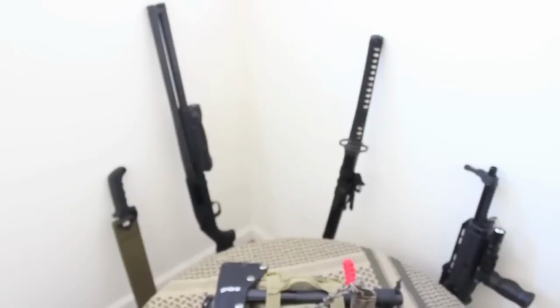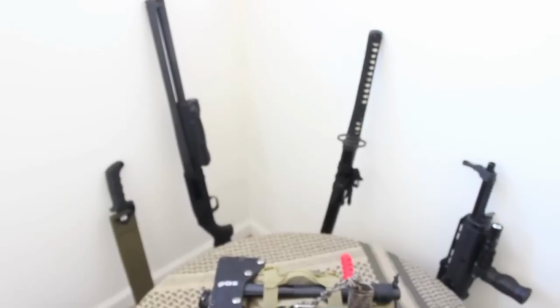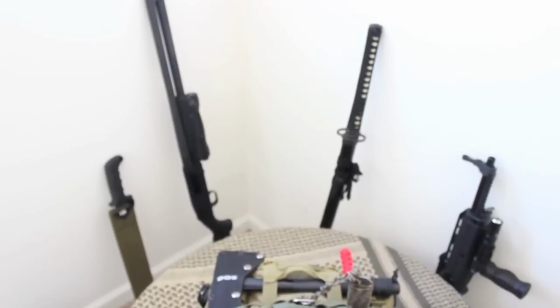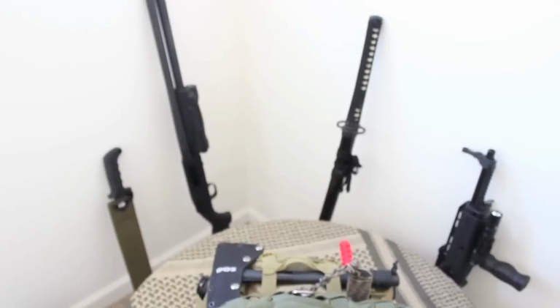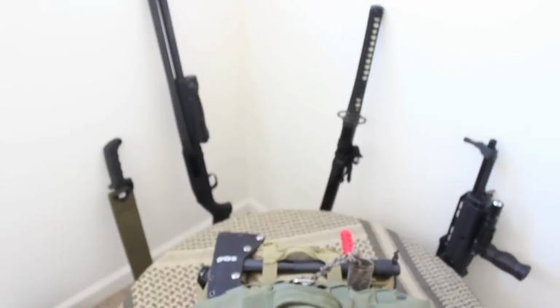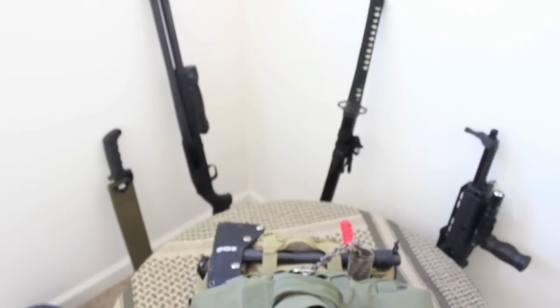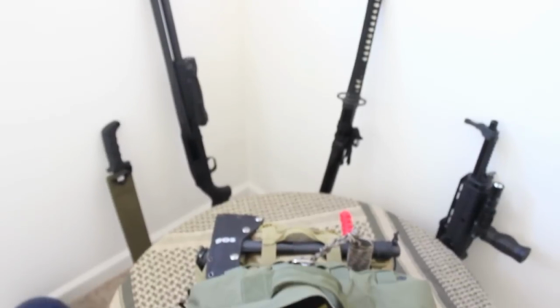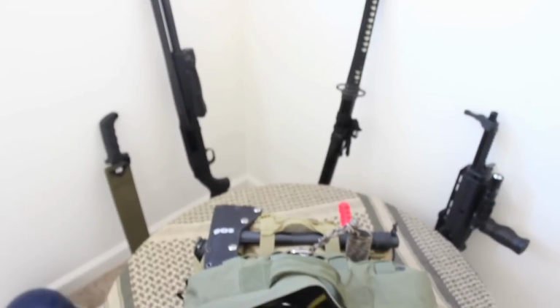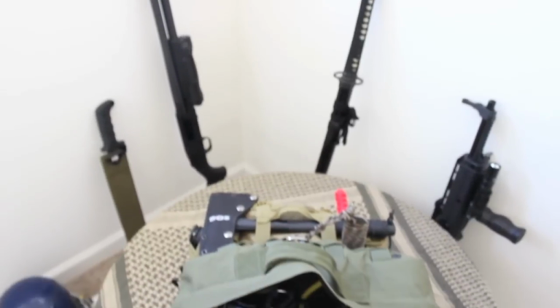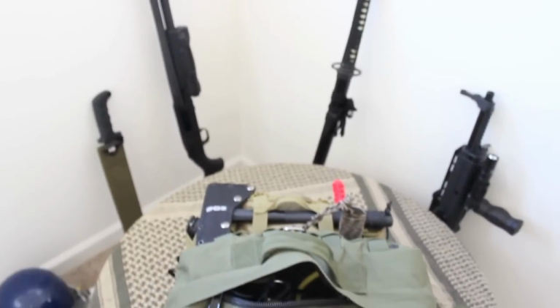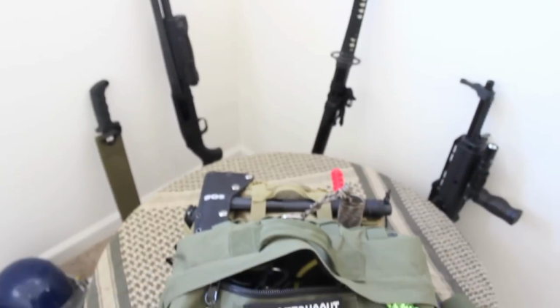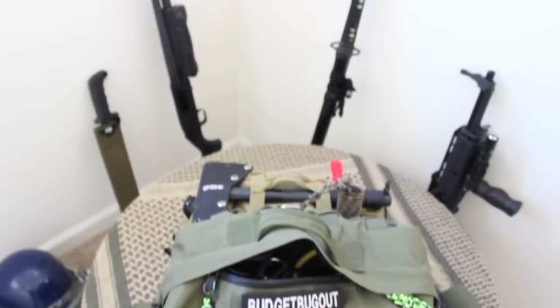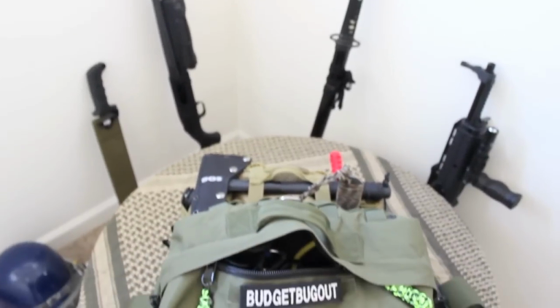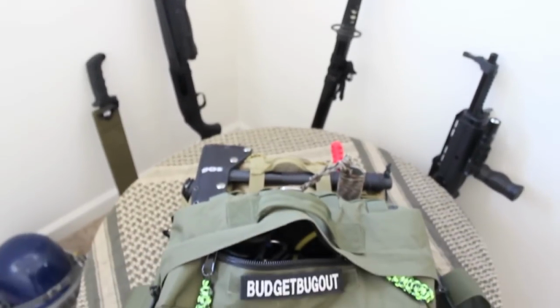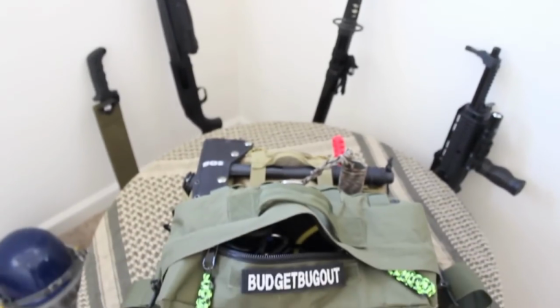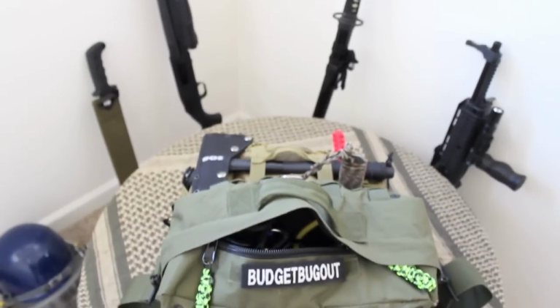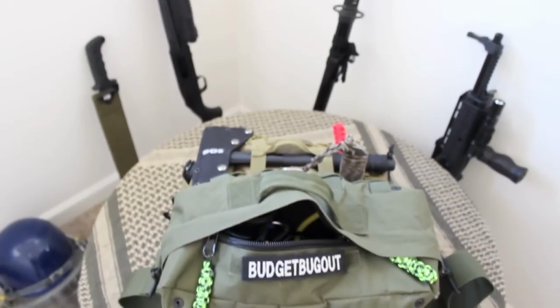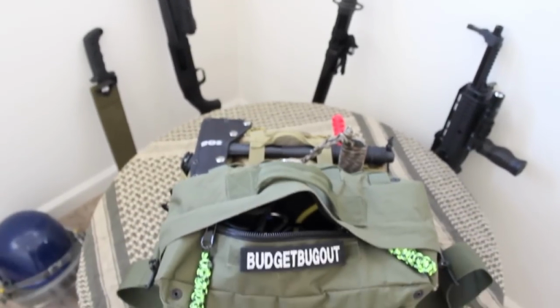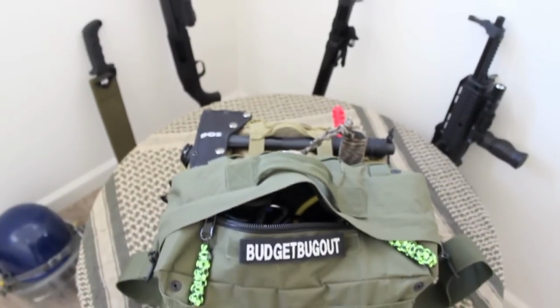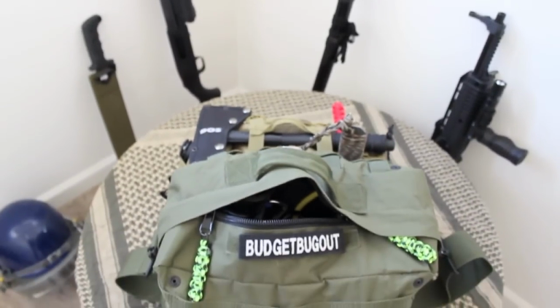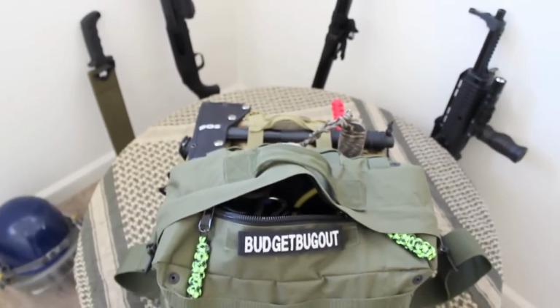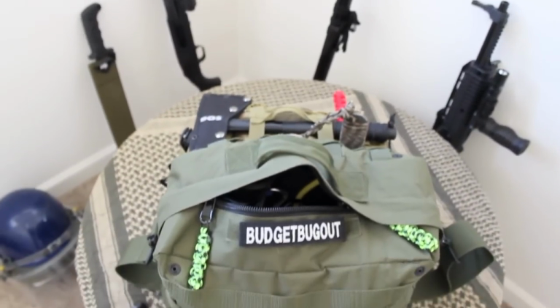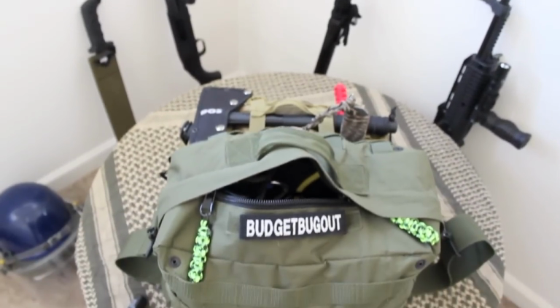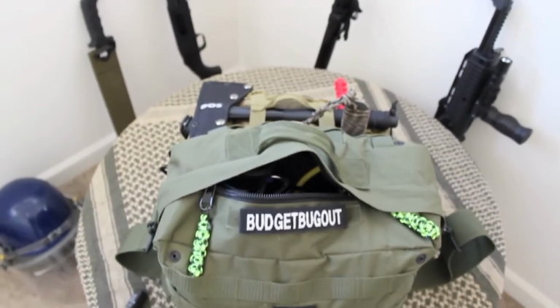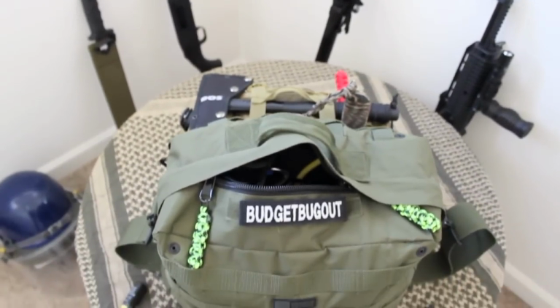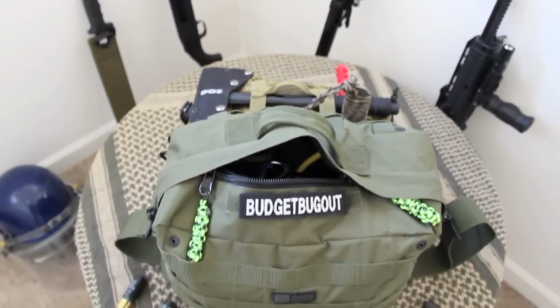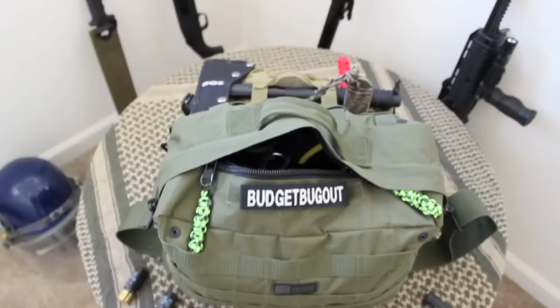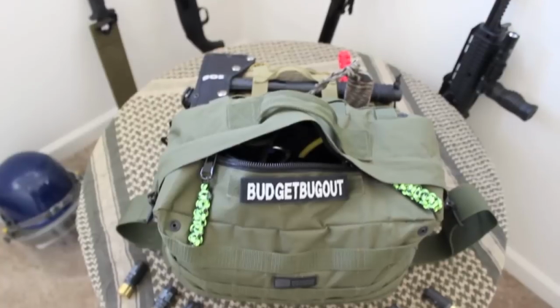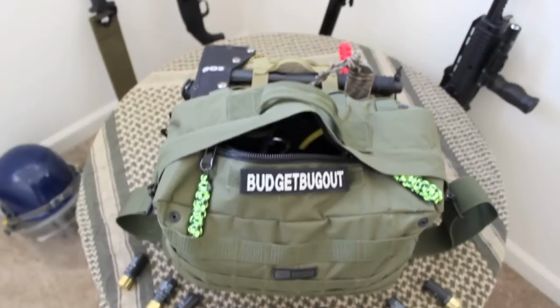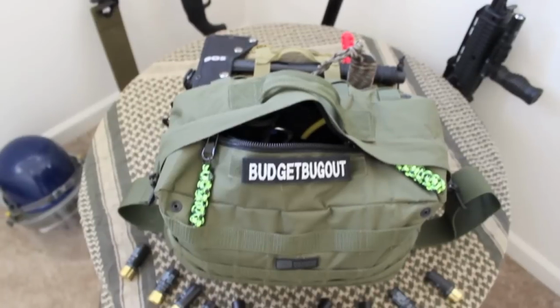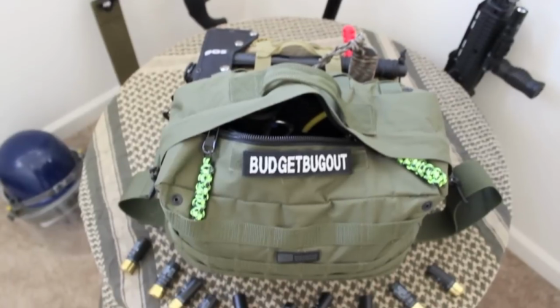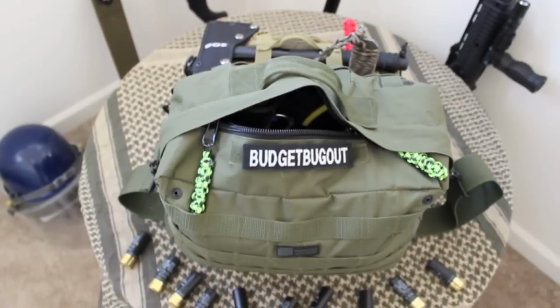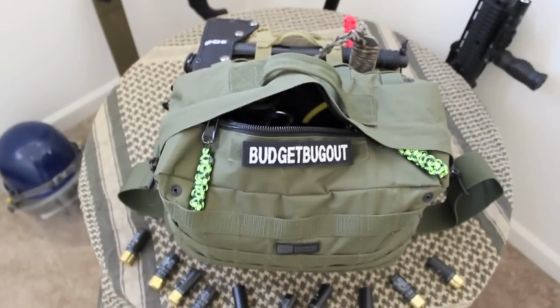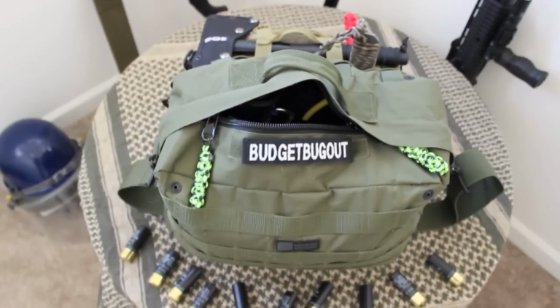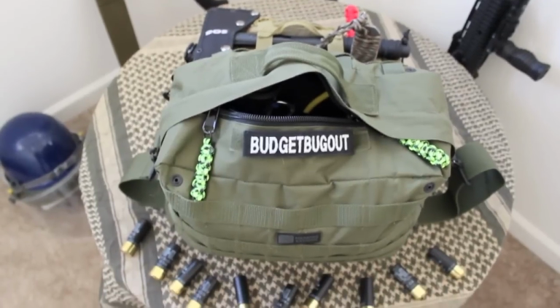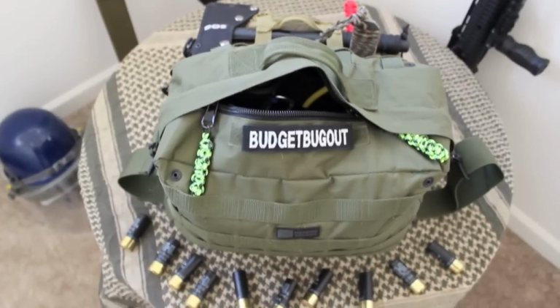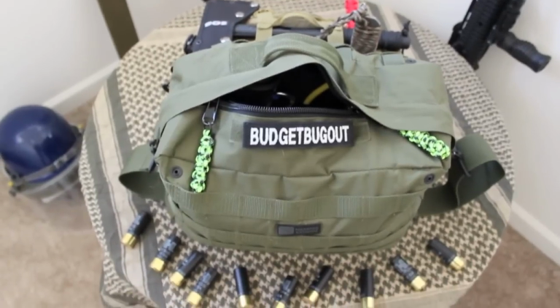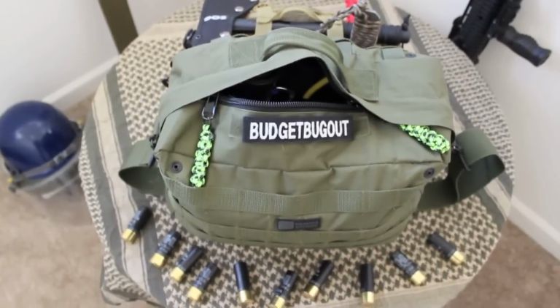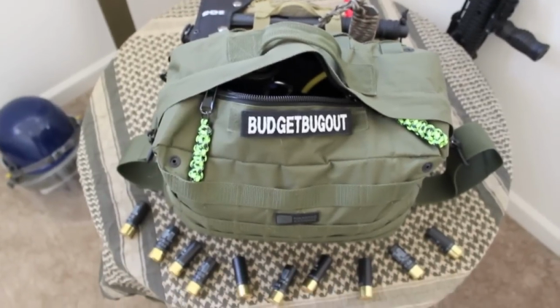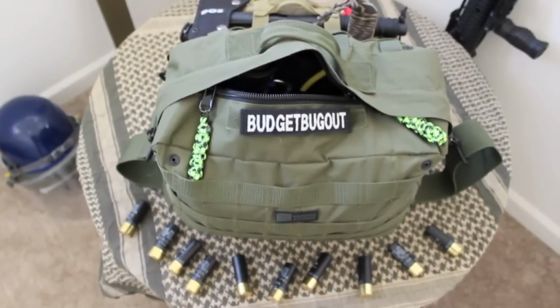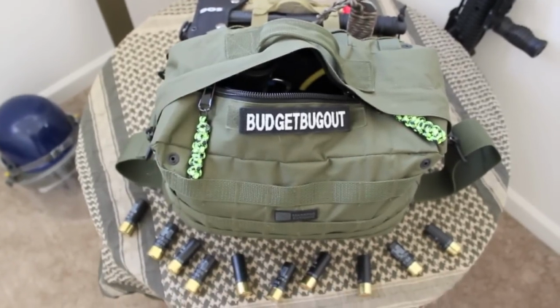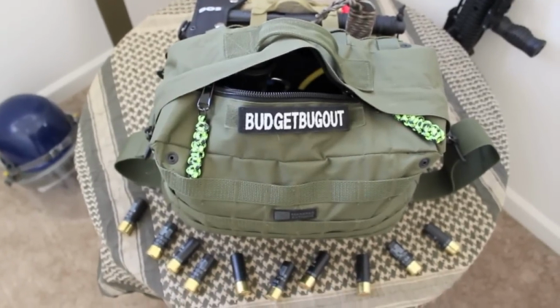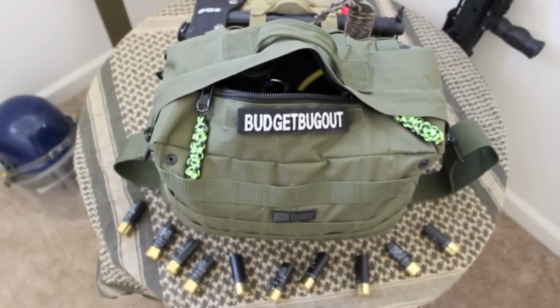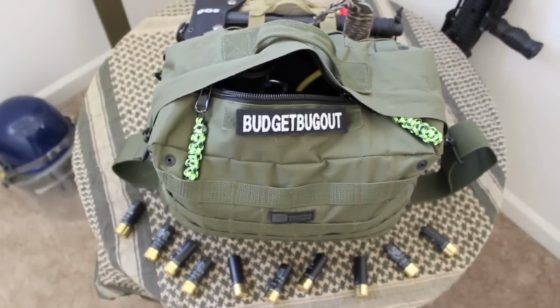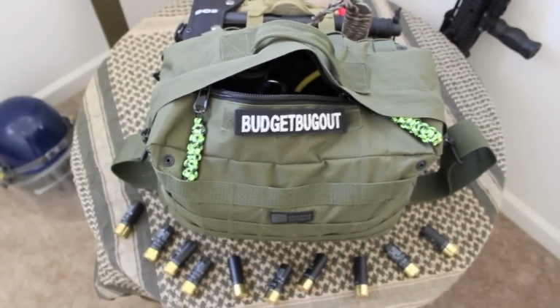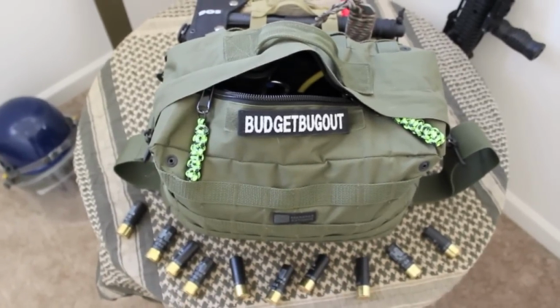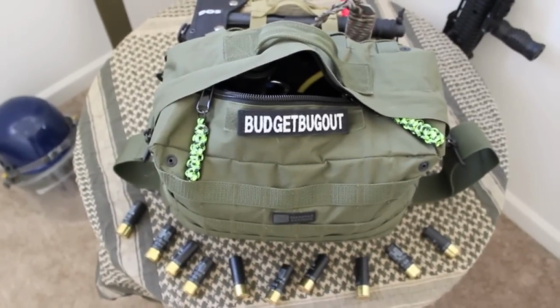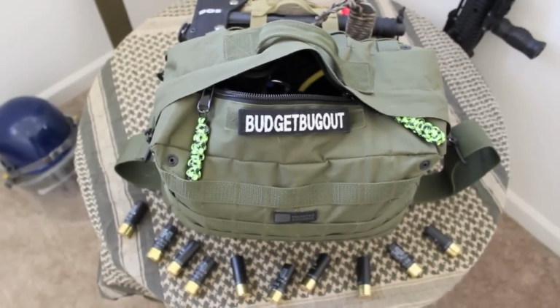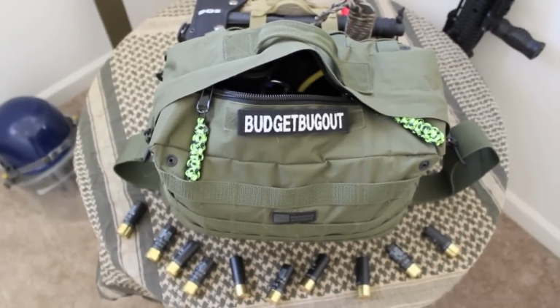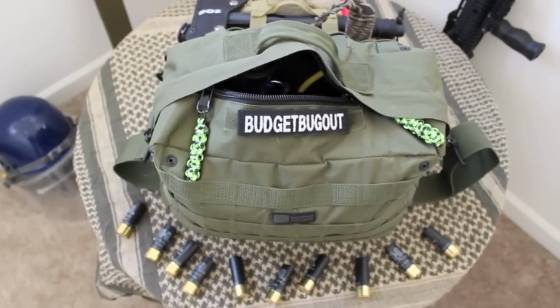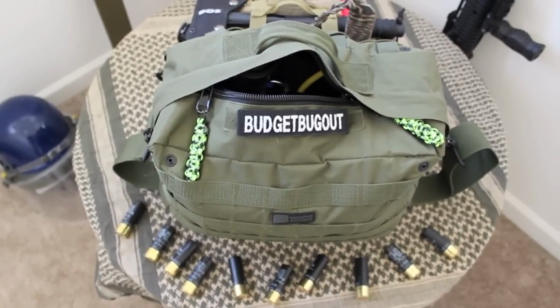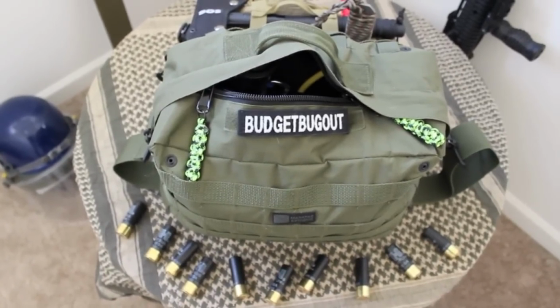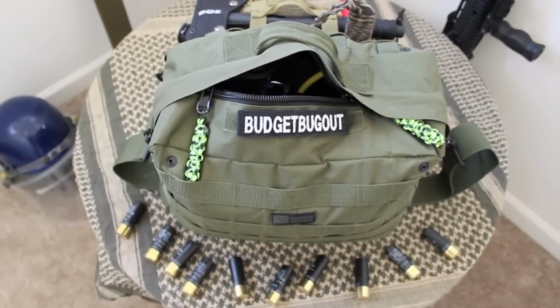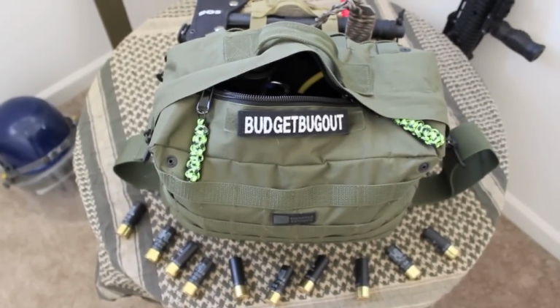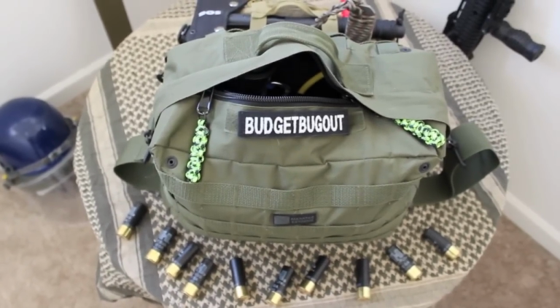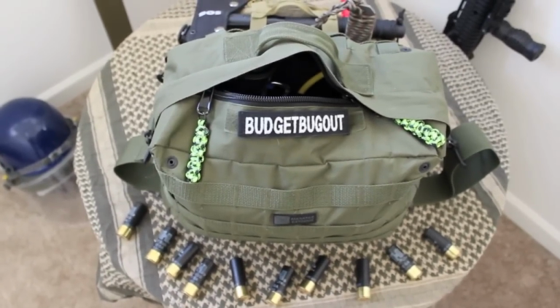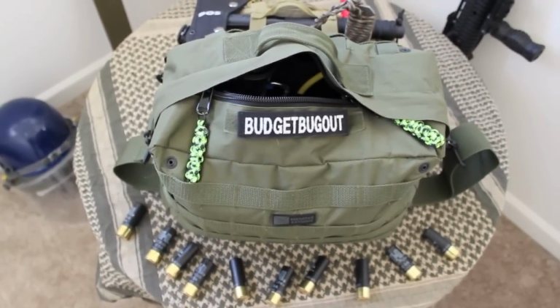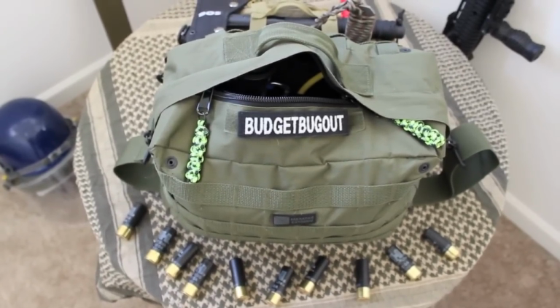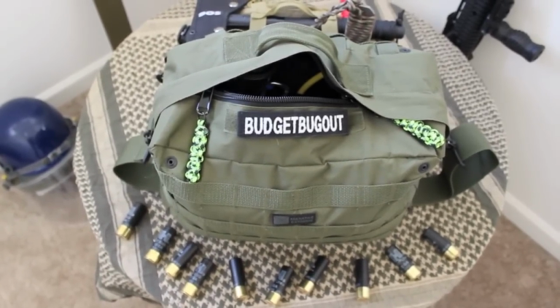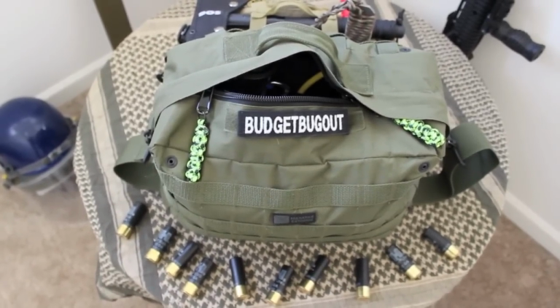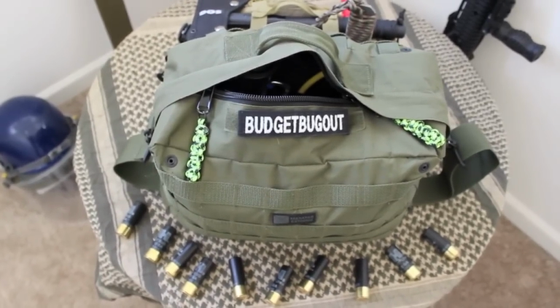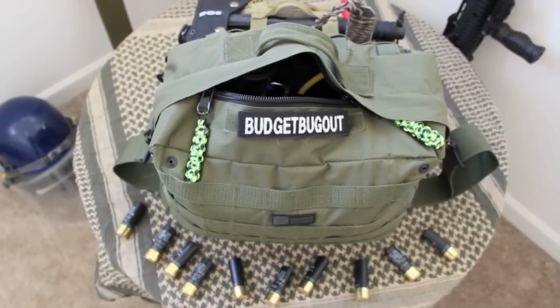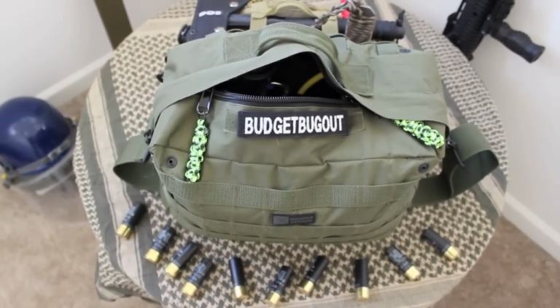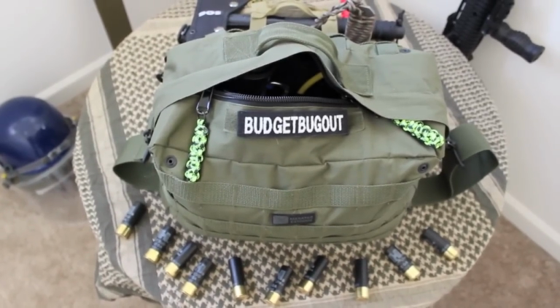Hey YouTube, it's BudgetBugOut and welcome to my unveiling of the Zombie Apocalypse Survival Kit 2.0. Stay tuned!